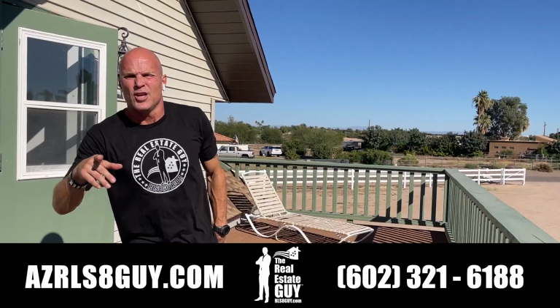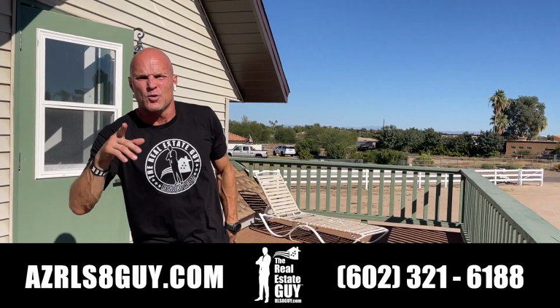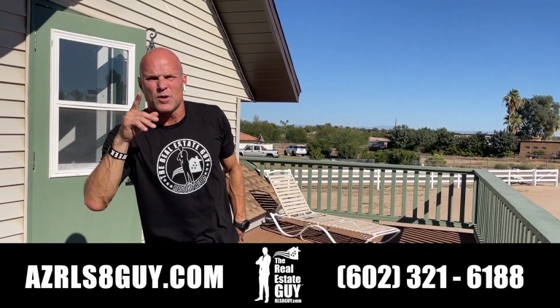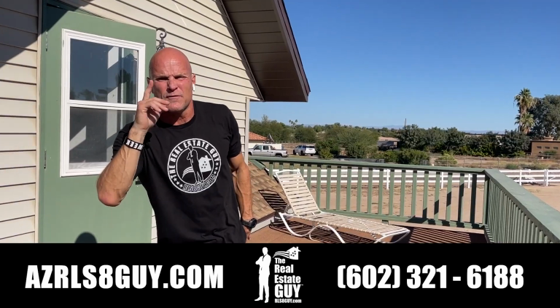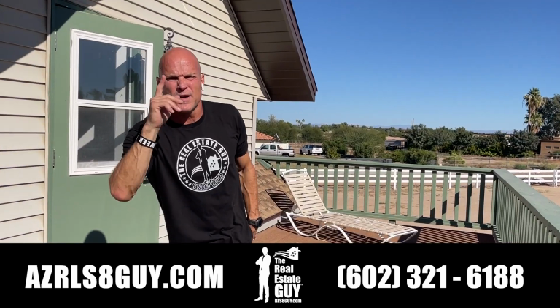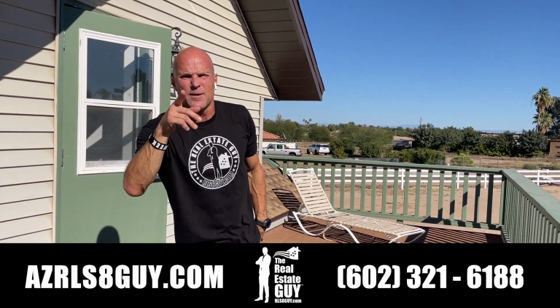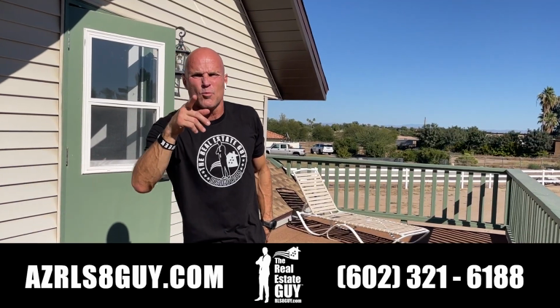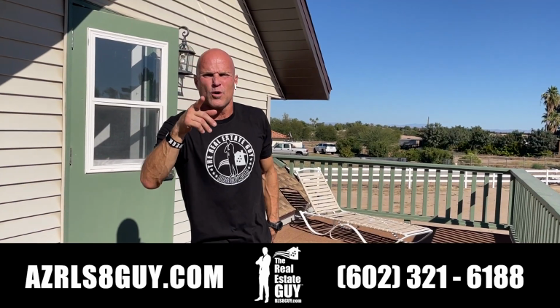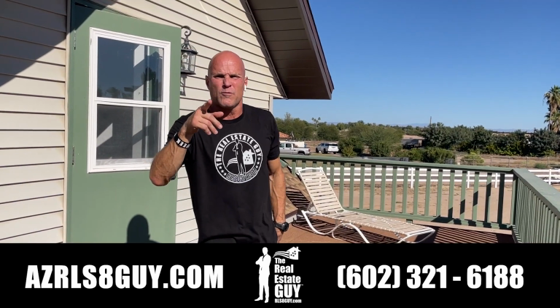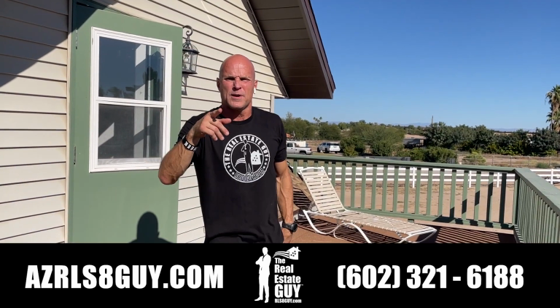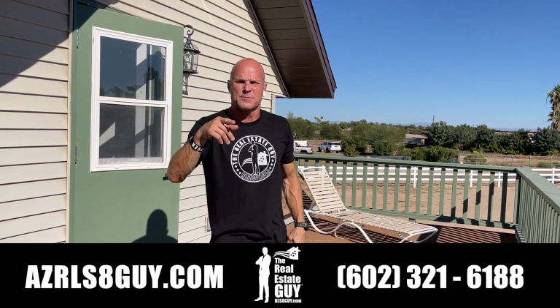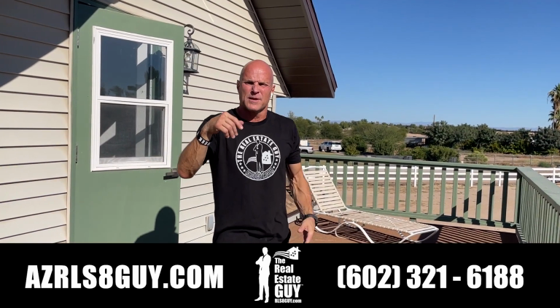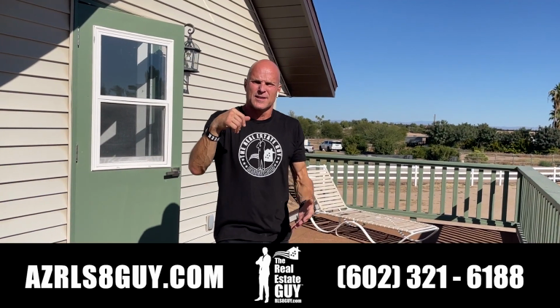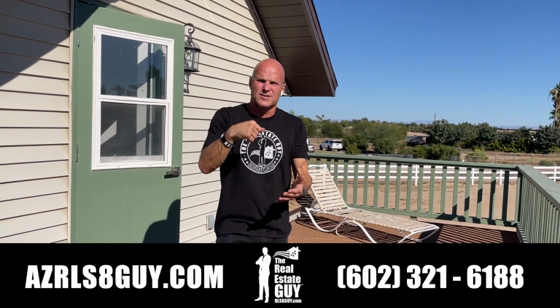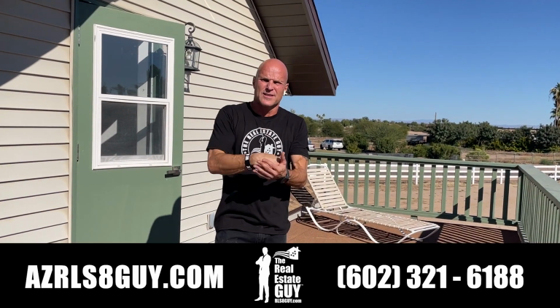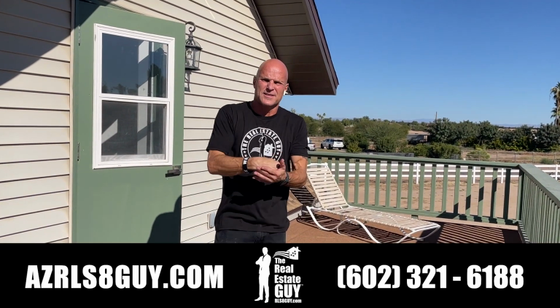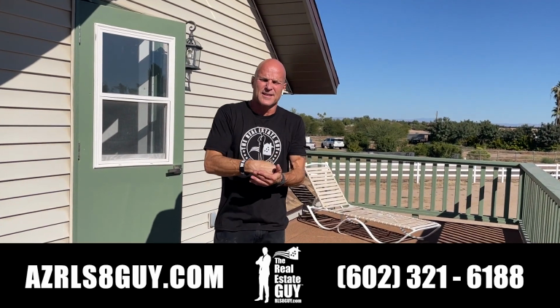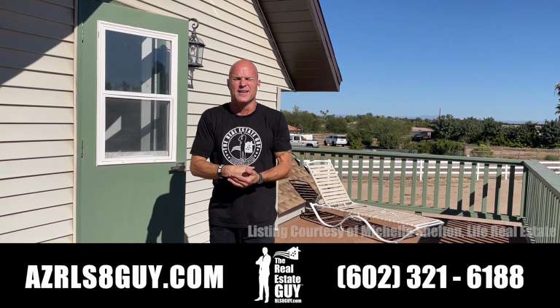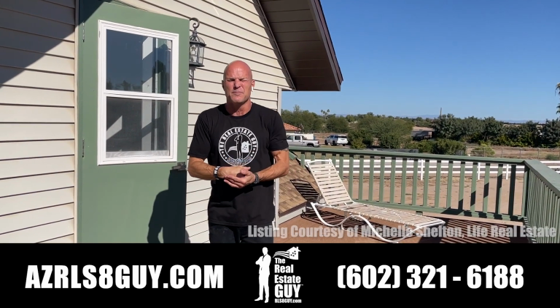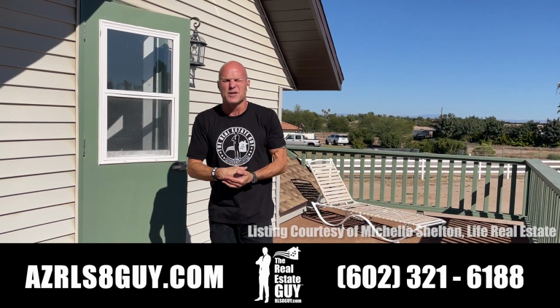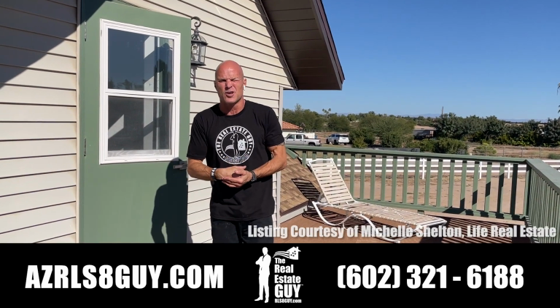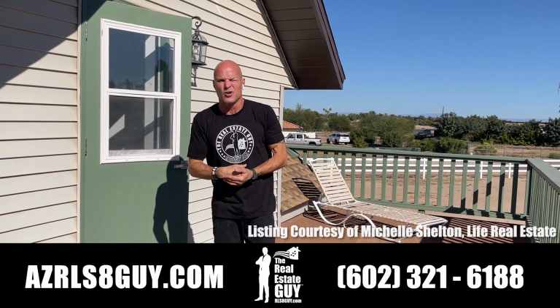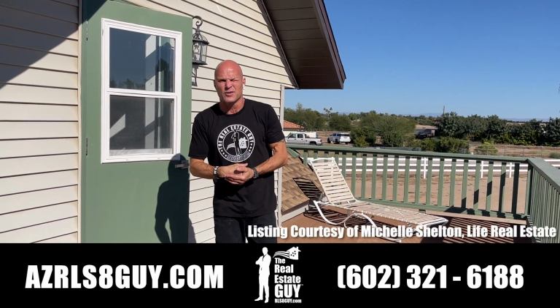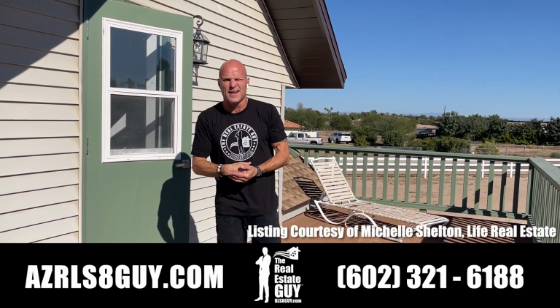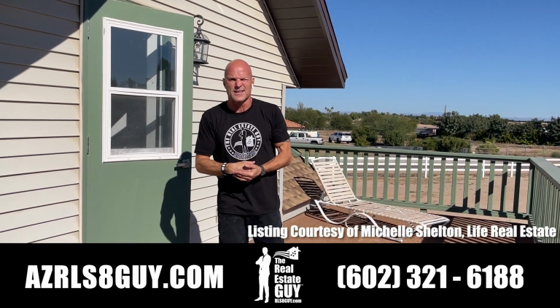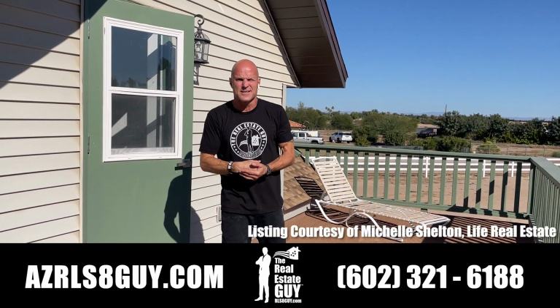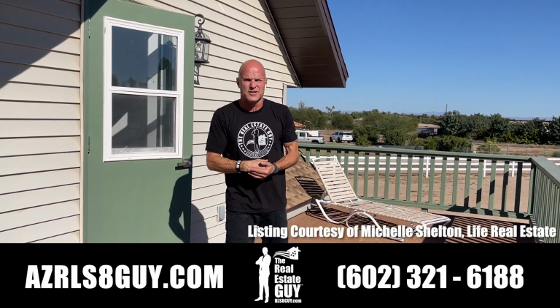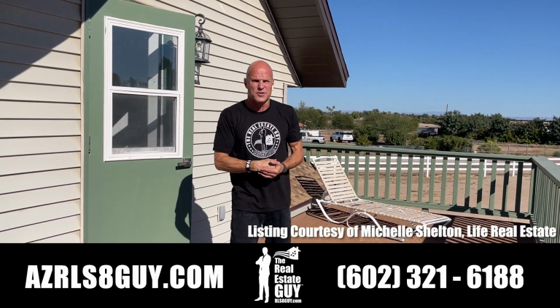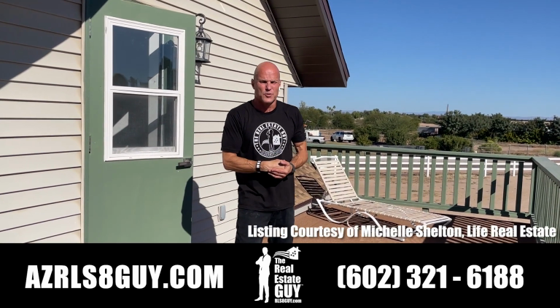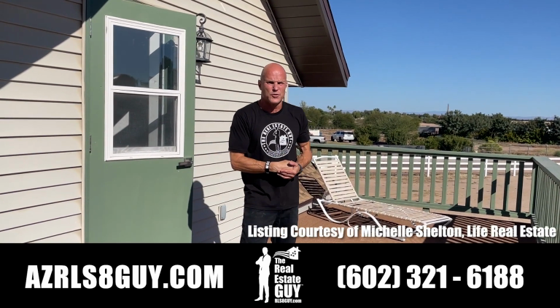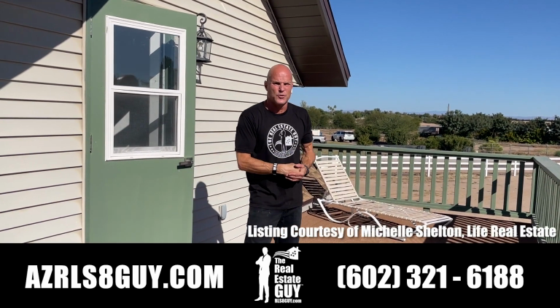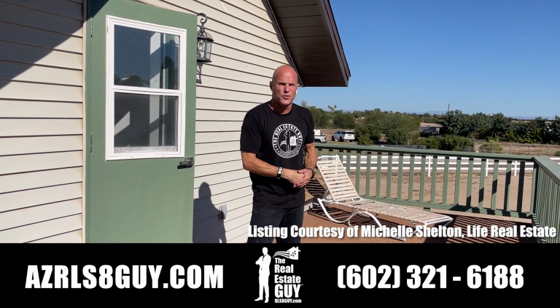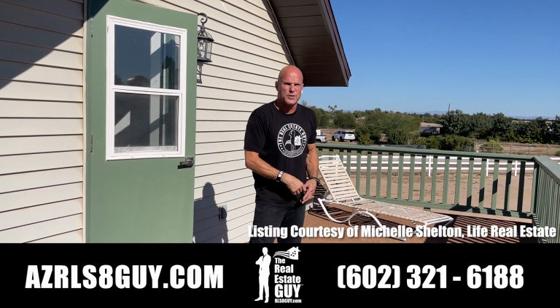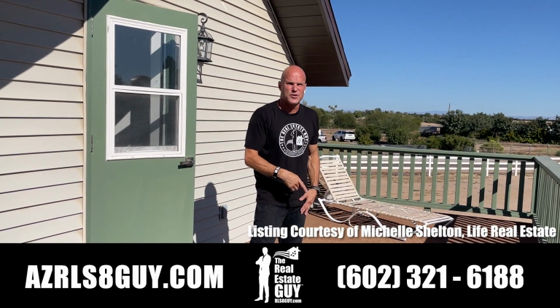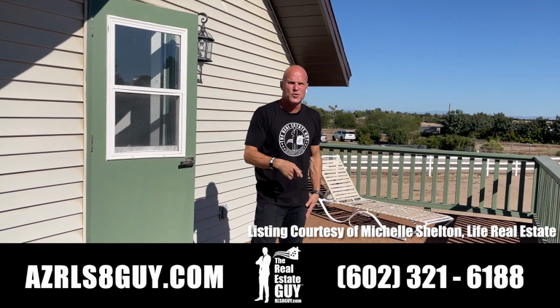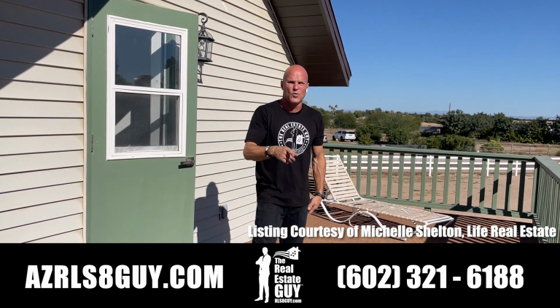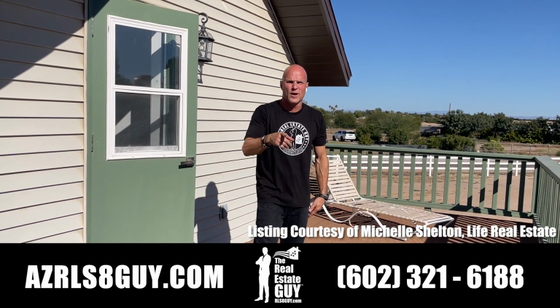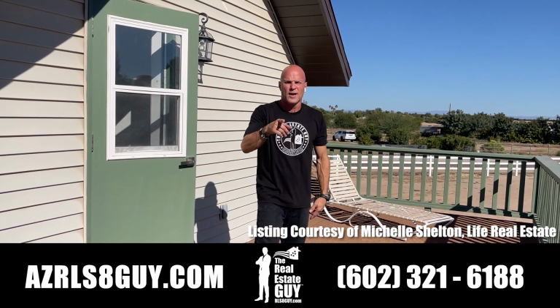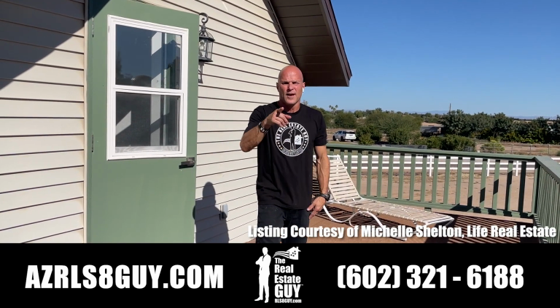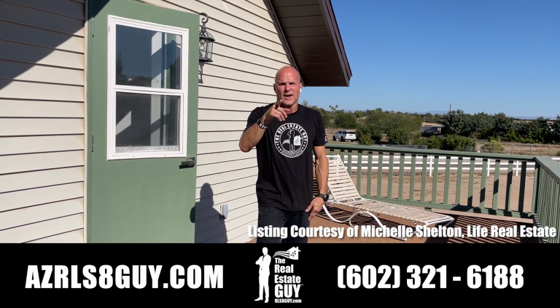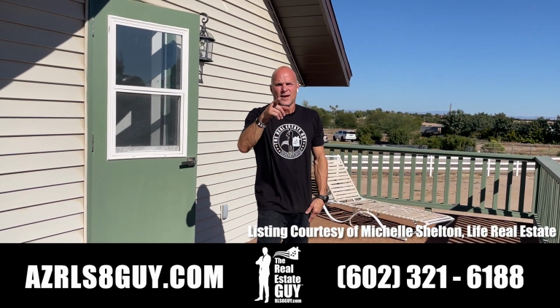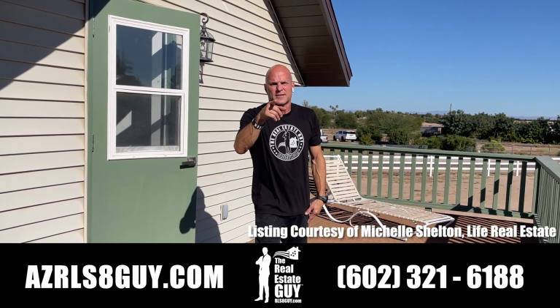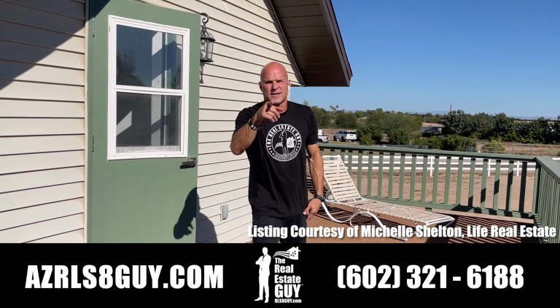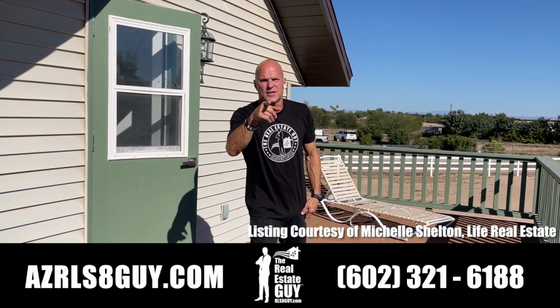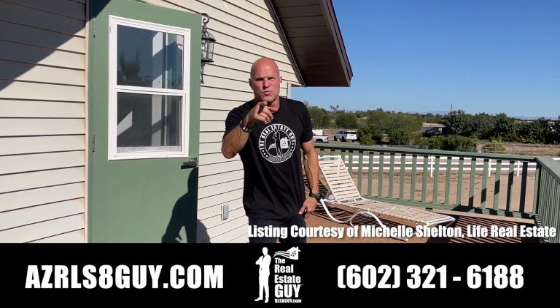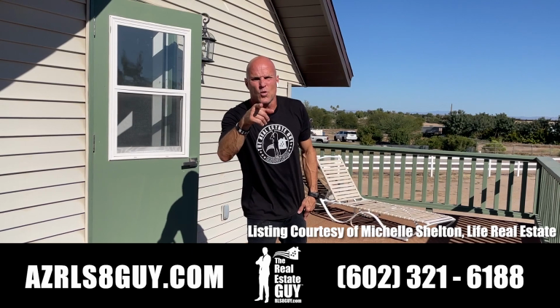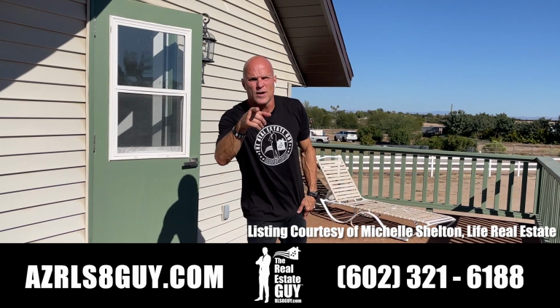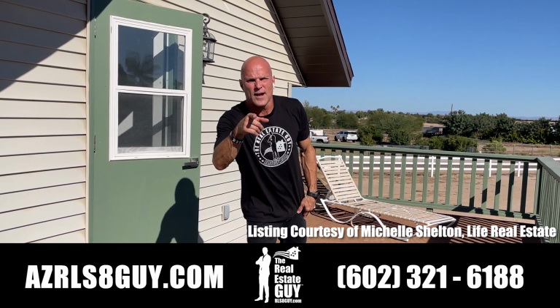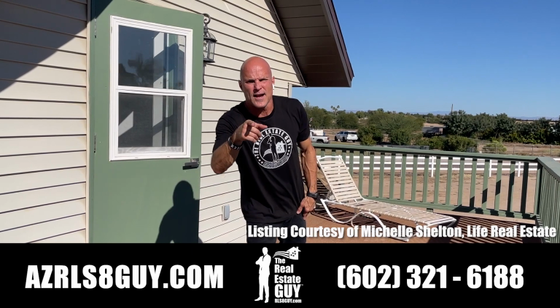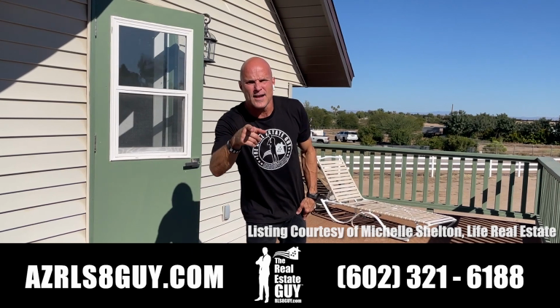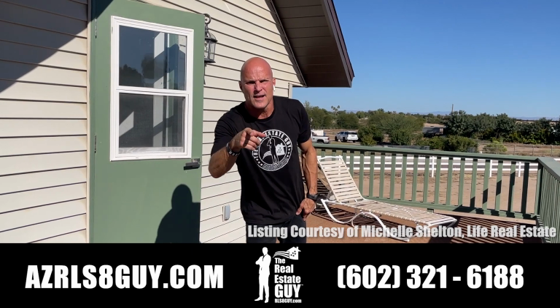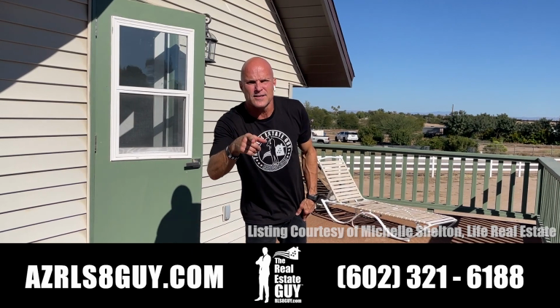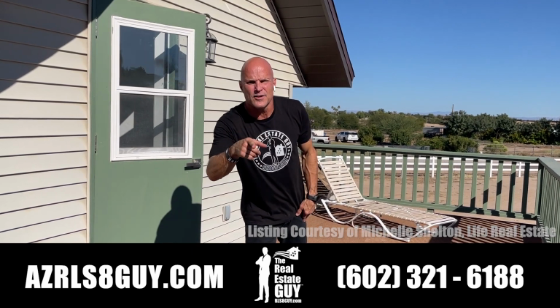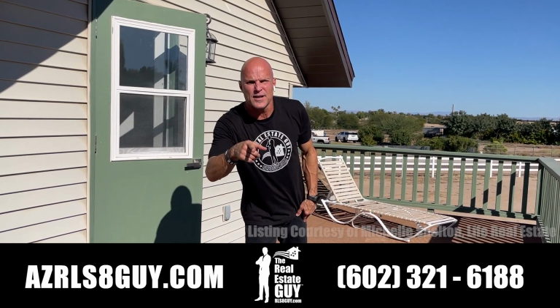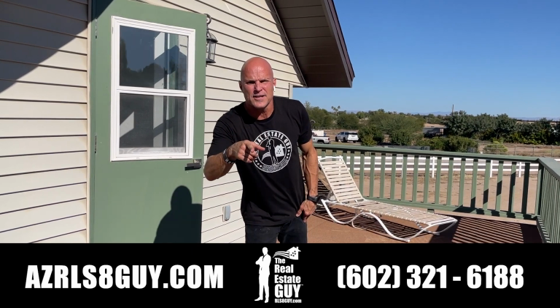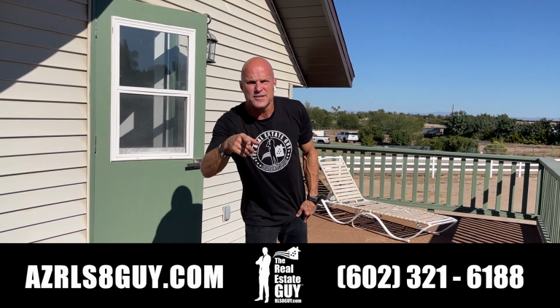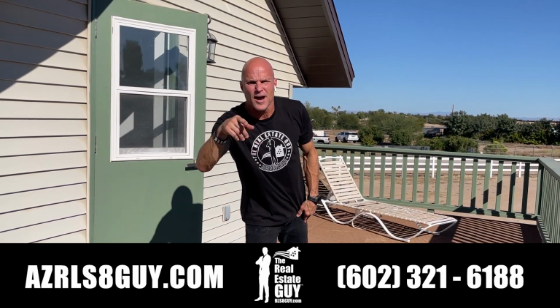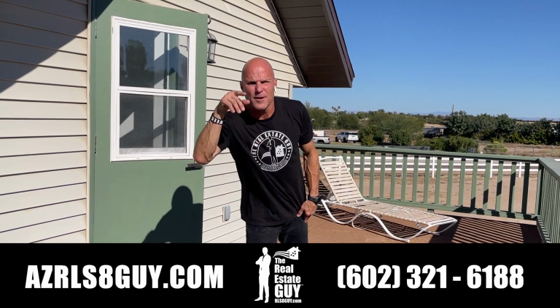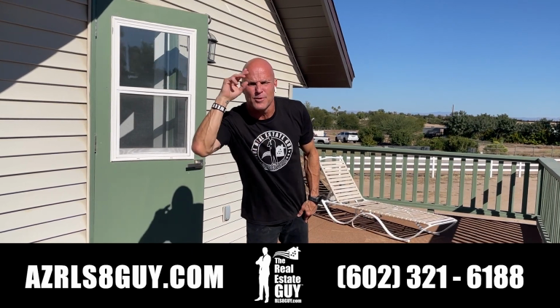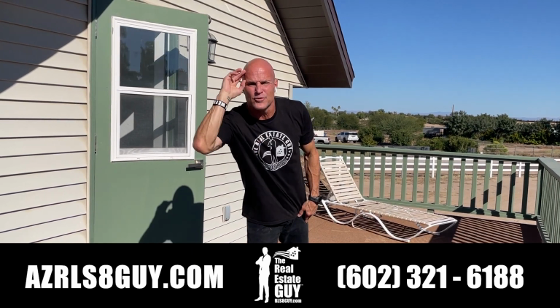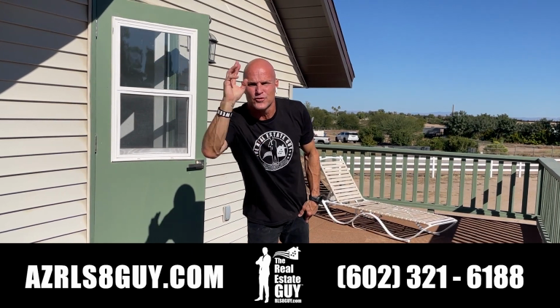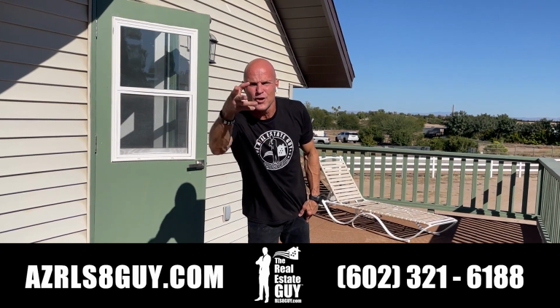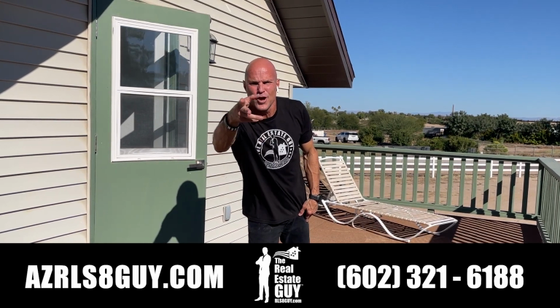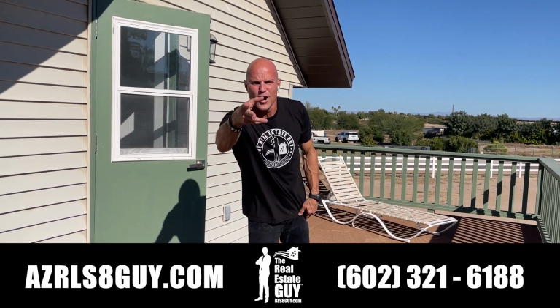If you want to find out more information about this listing, give me a call today at 602-321-6188. Until next time, see ya!